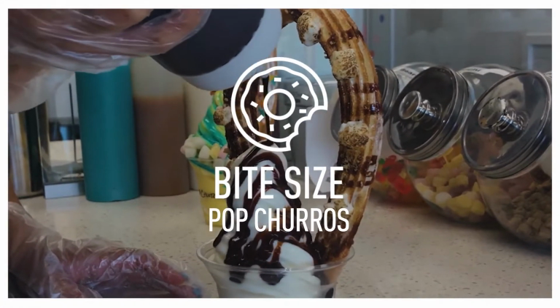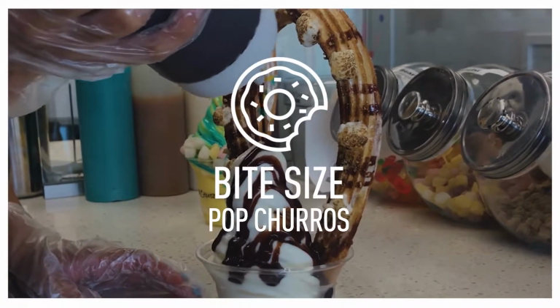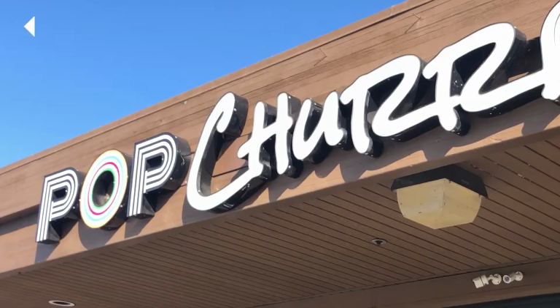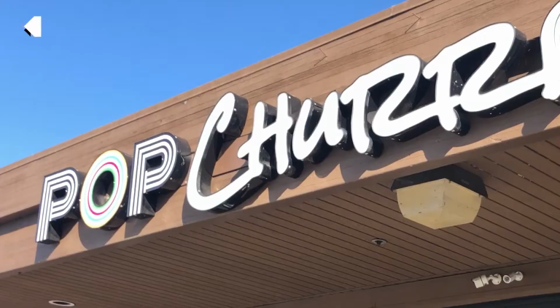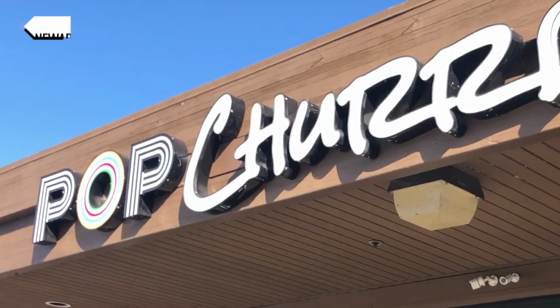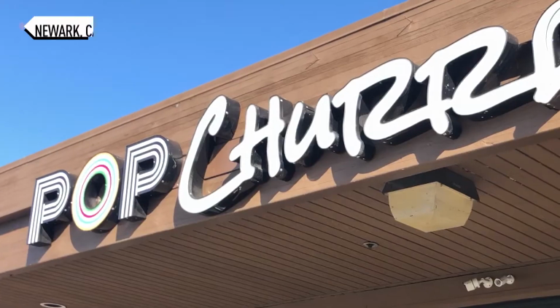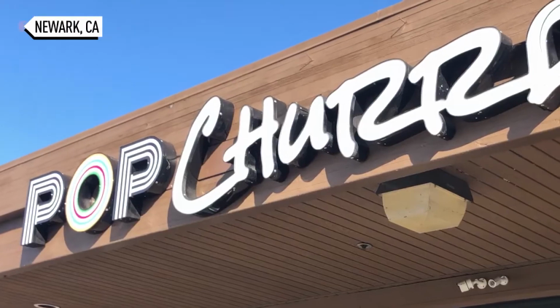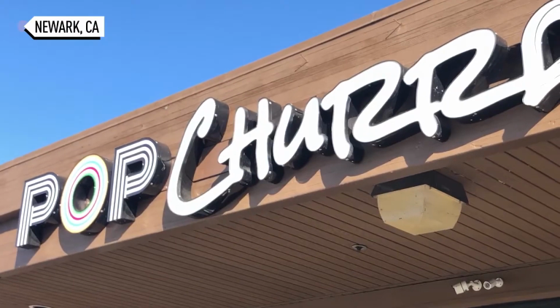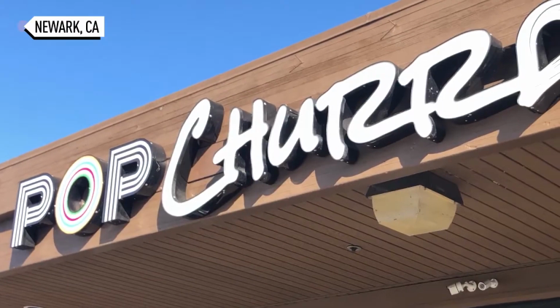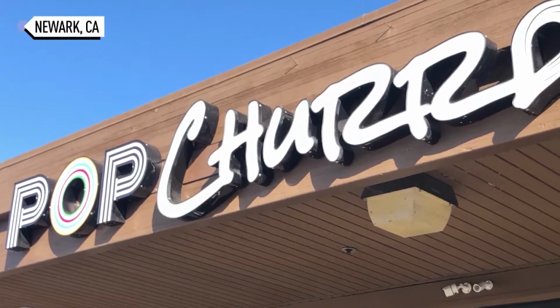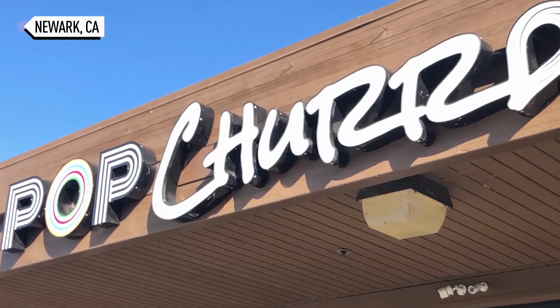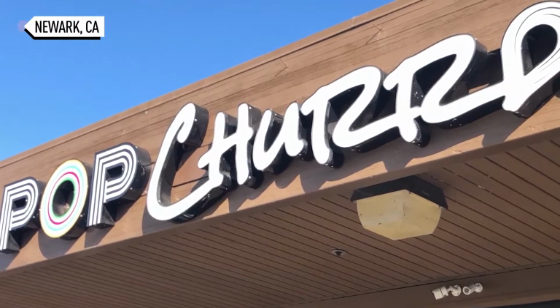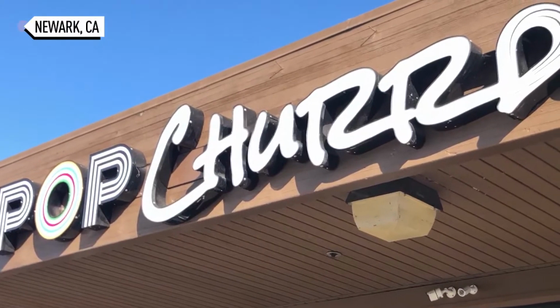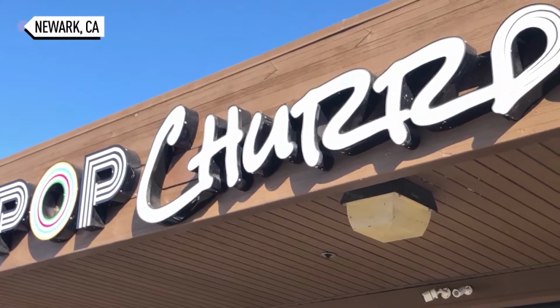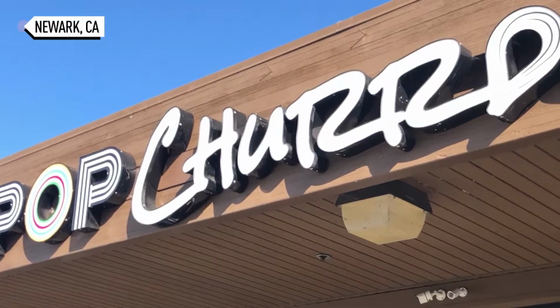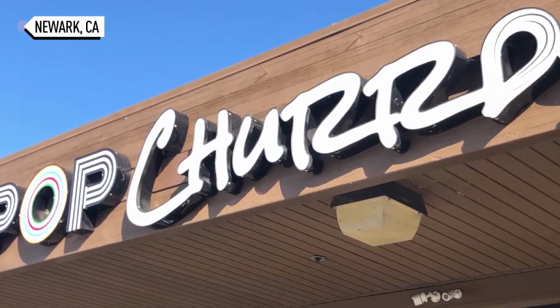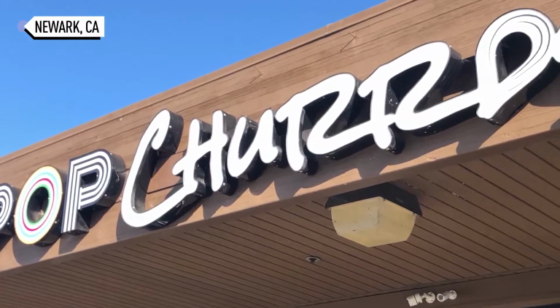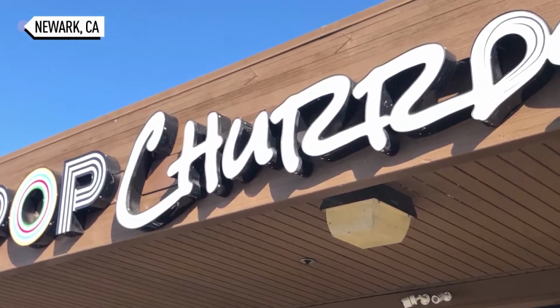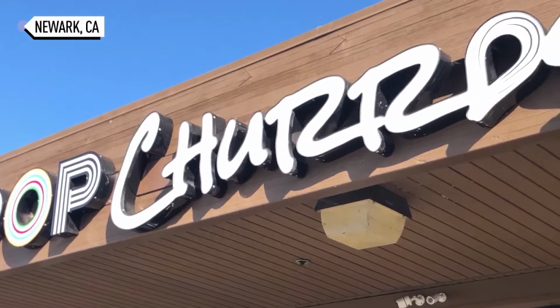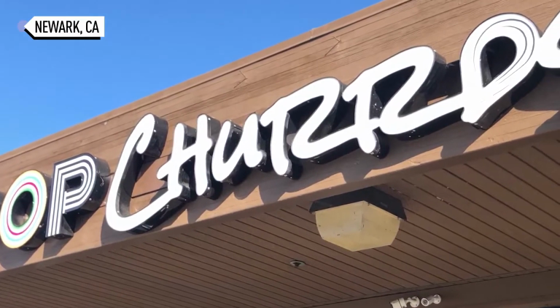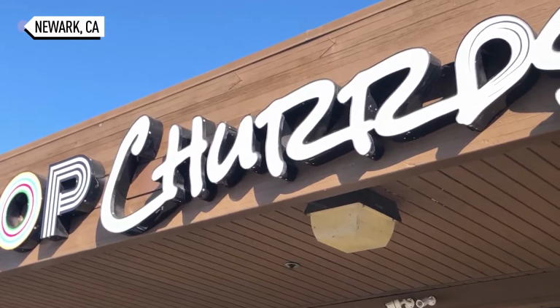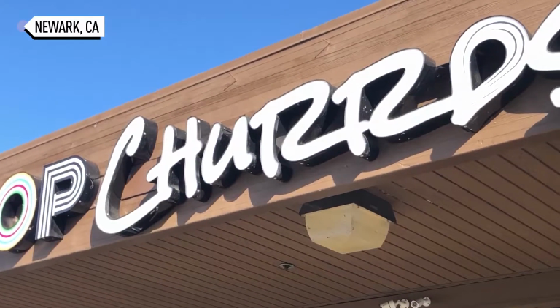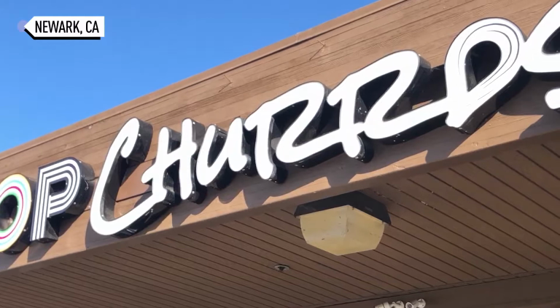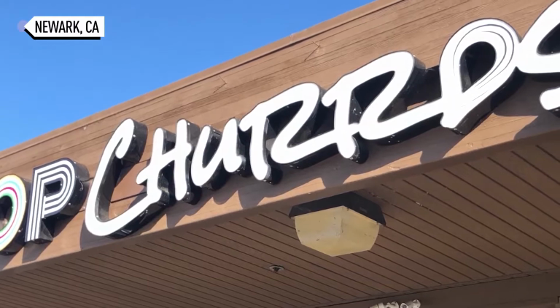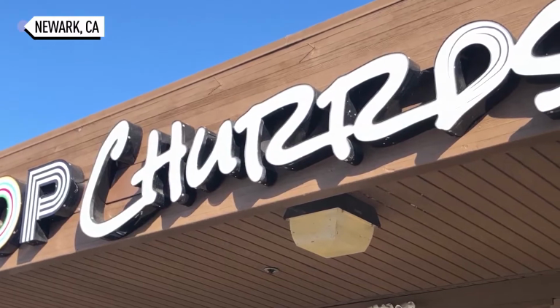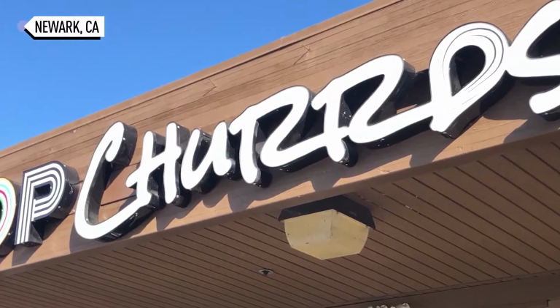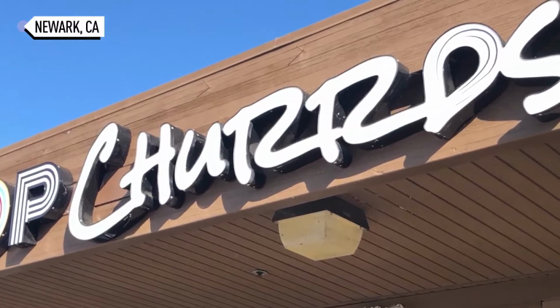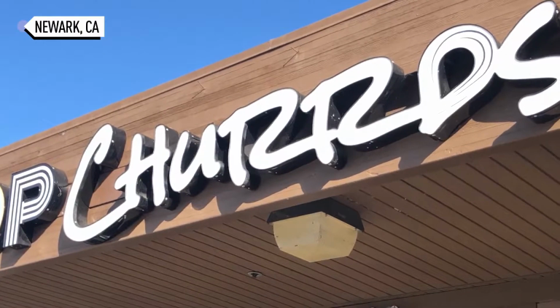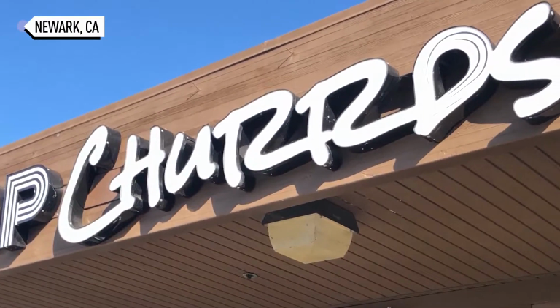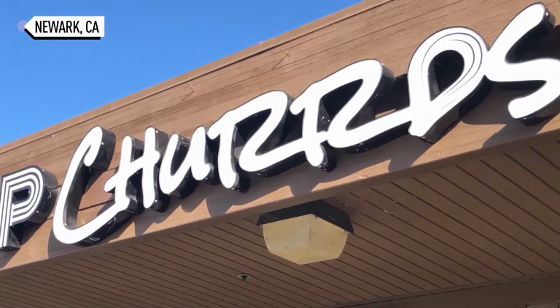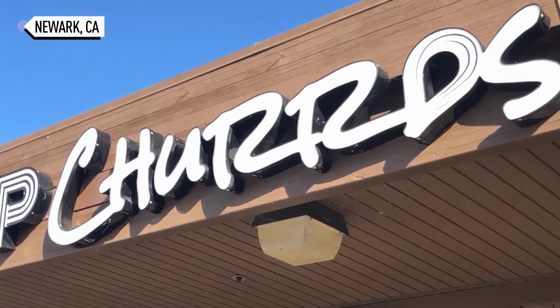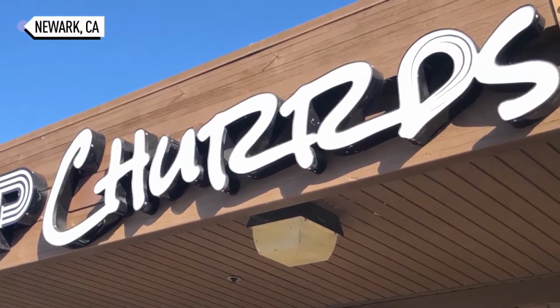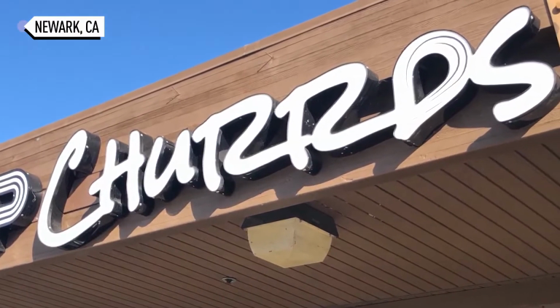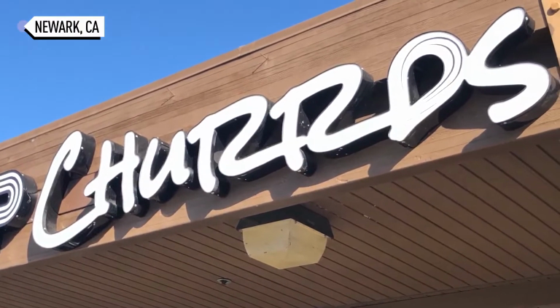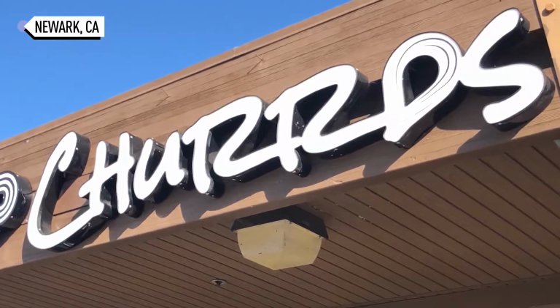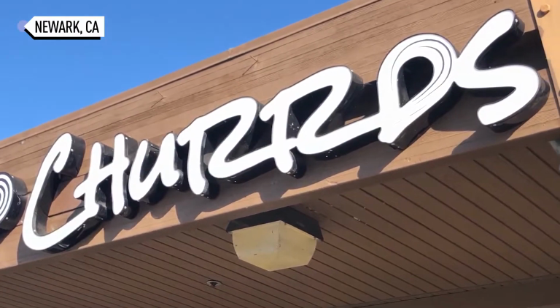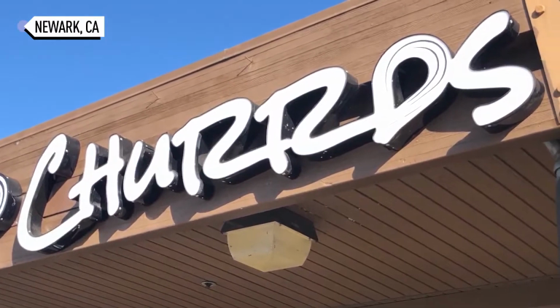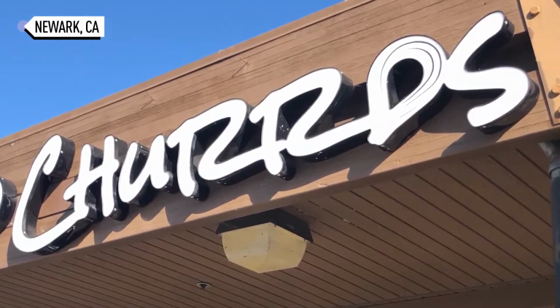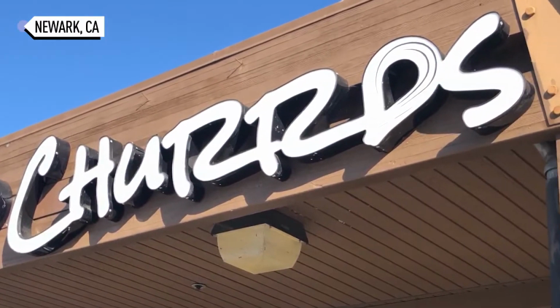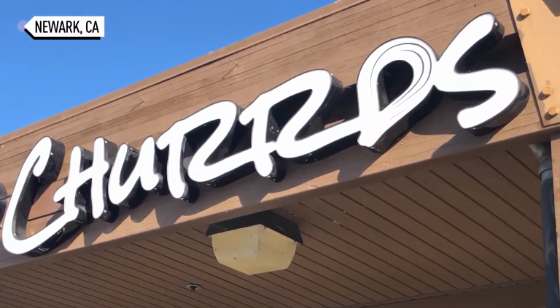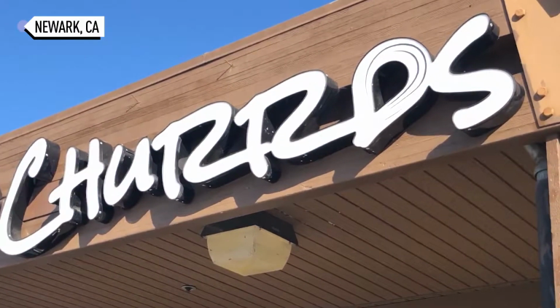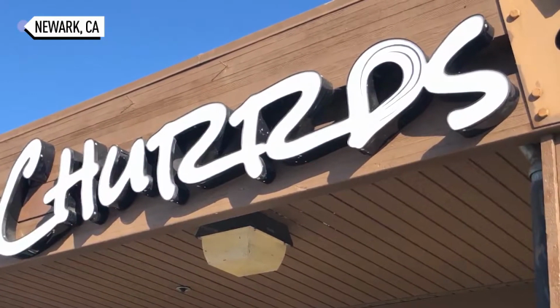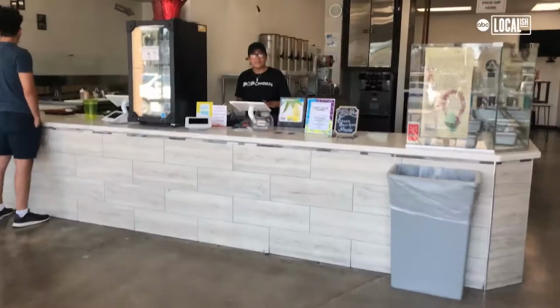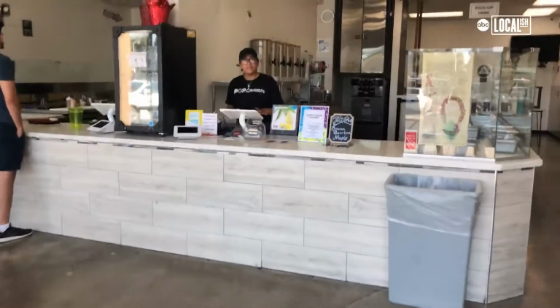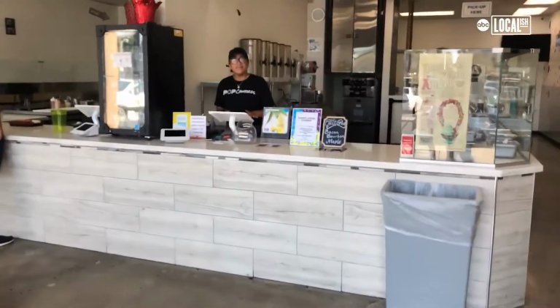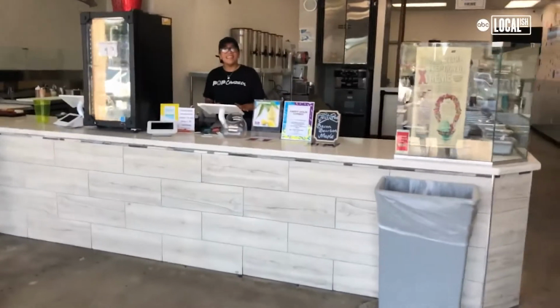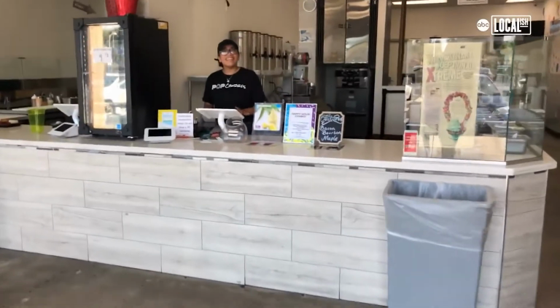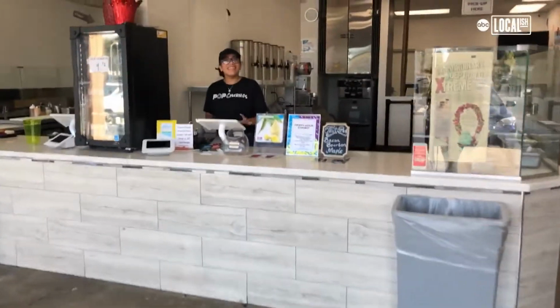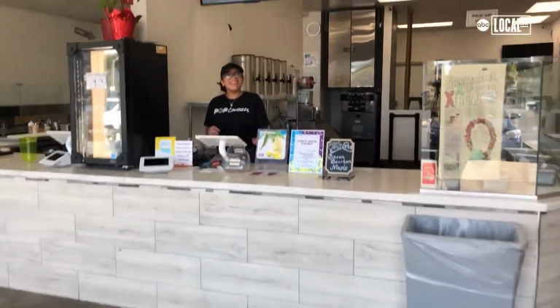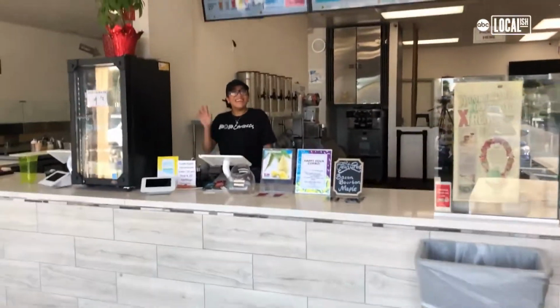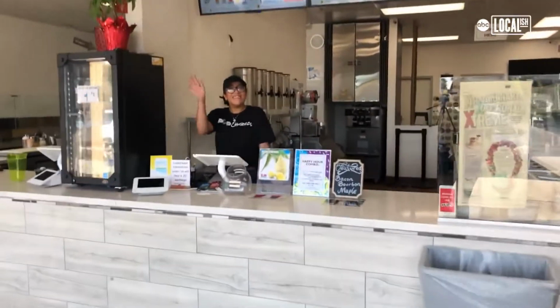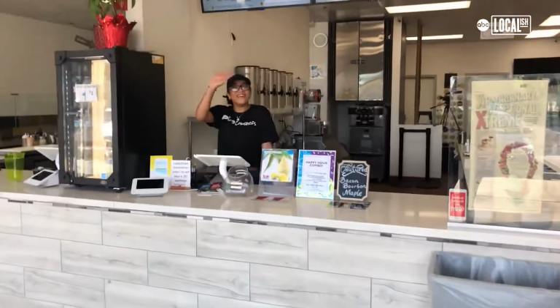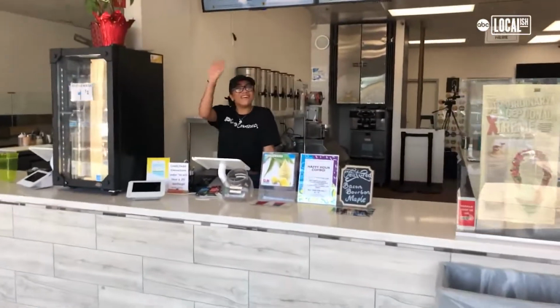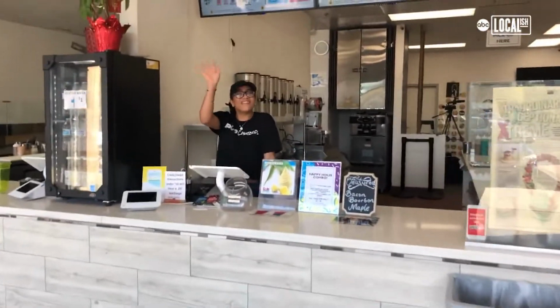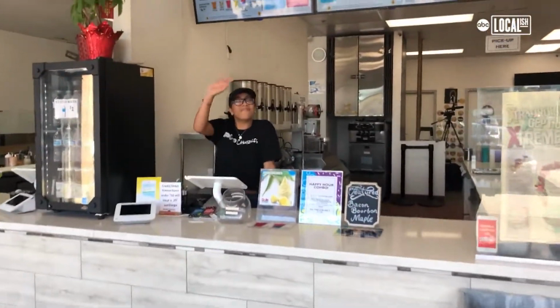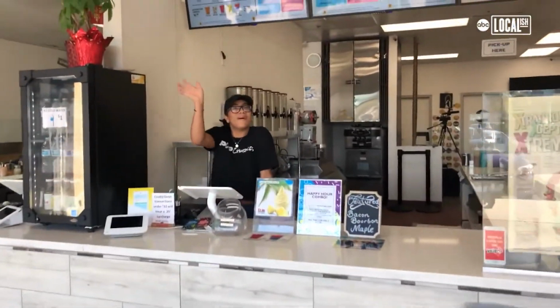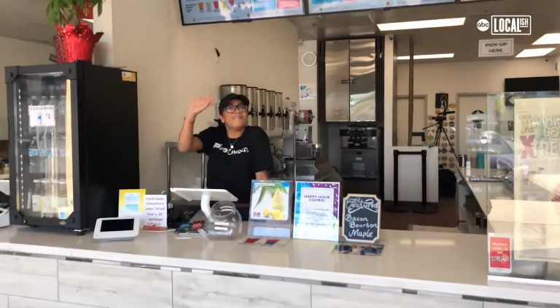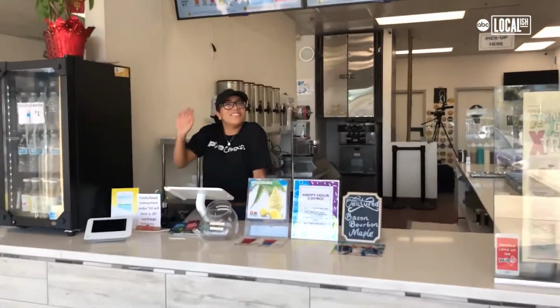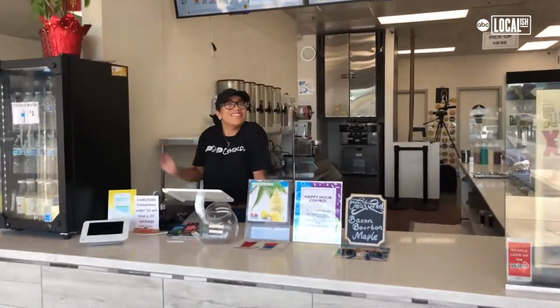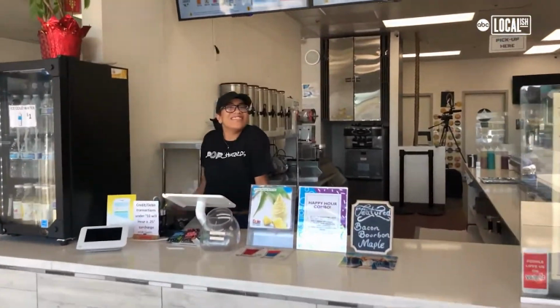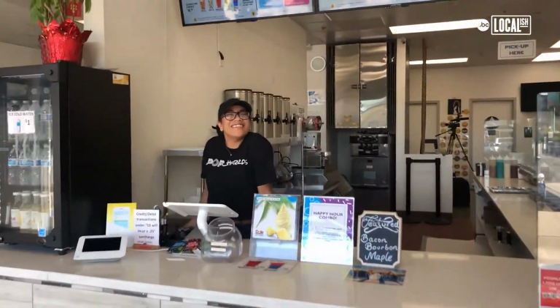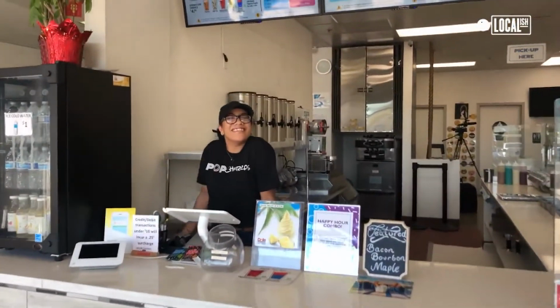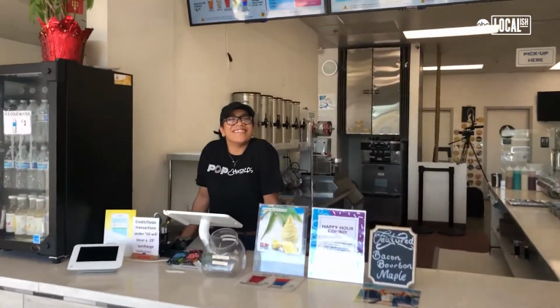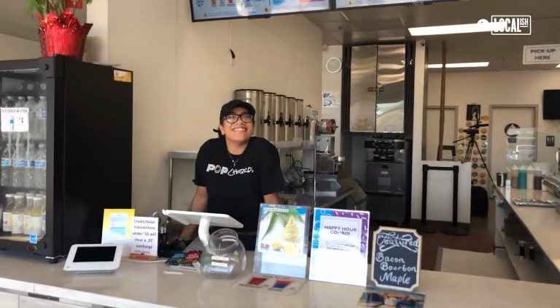We're here at Pop Churros in Newark, California, in the Bay Area. Hello, welcome to Pop Churros.